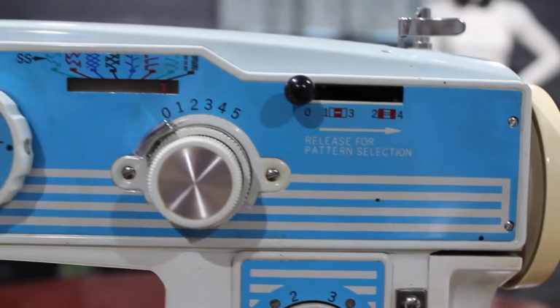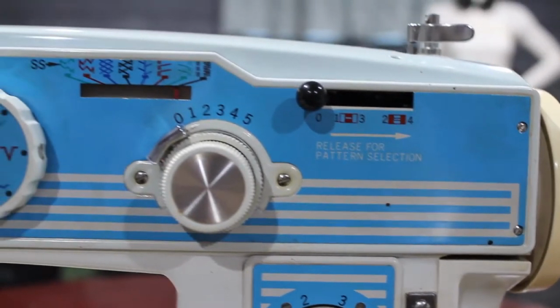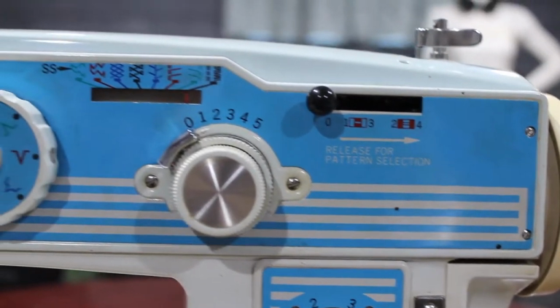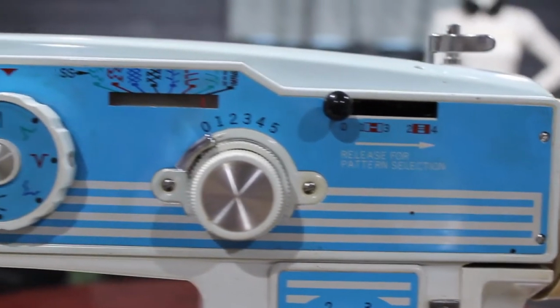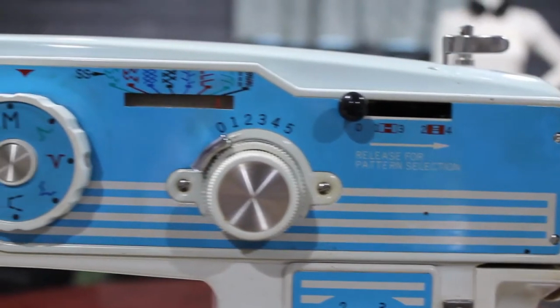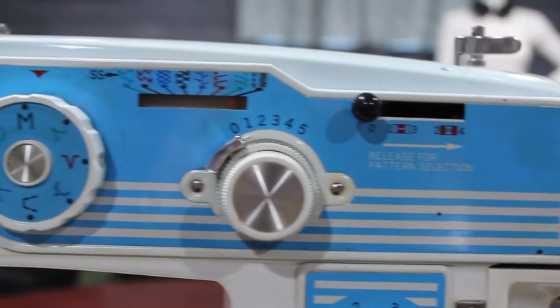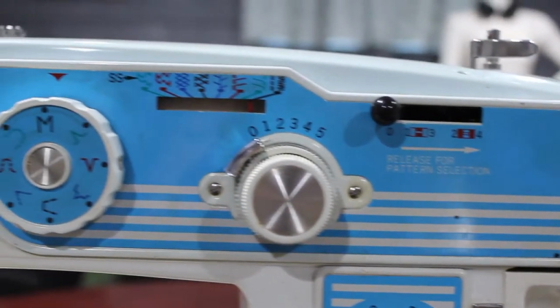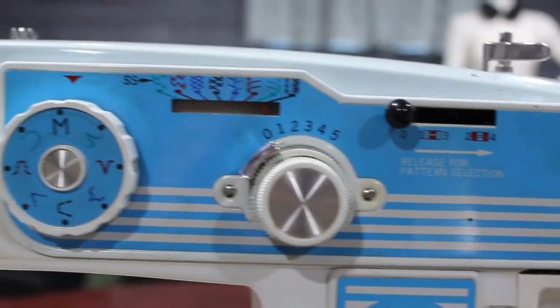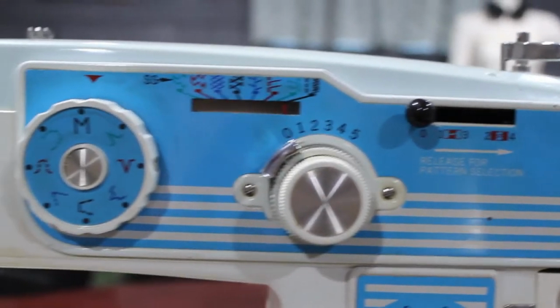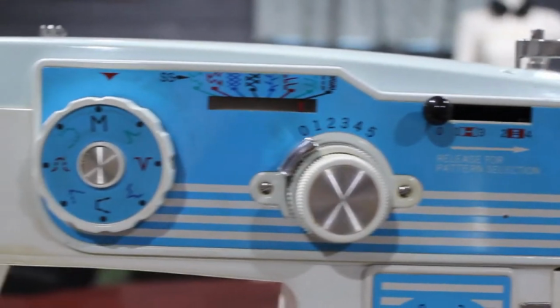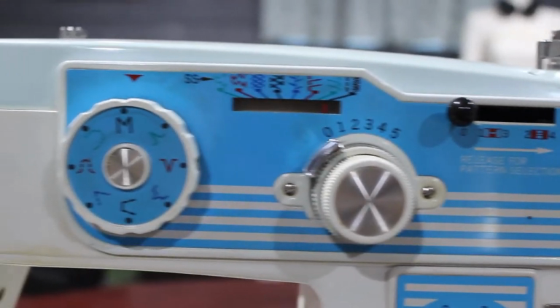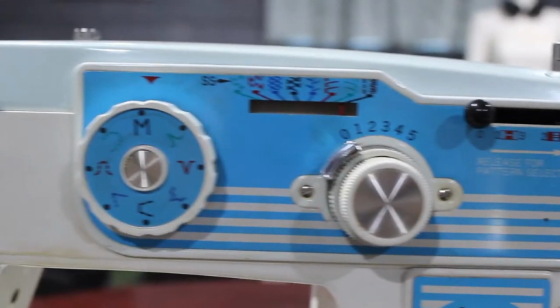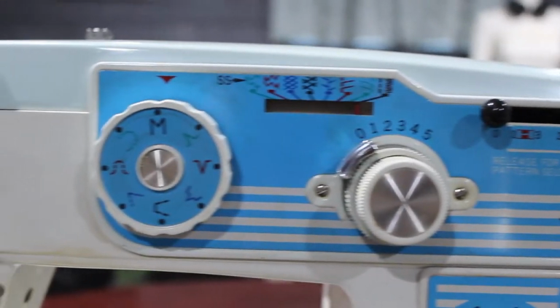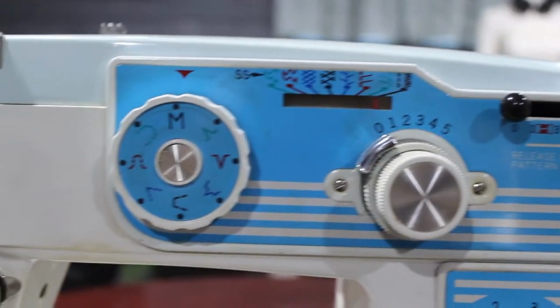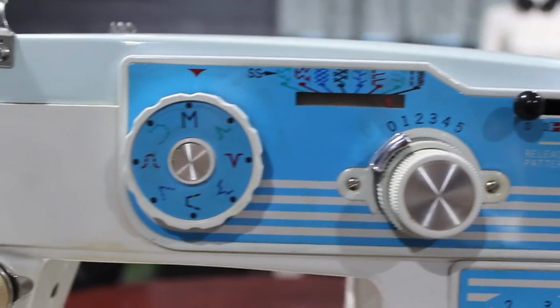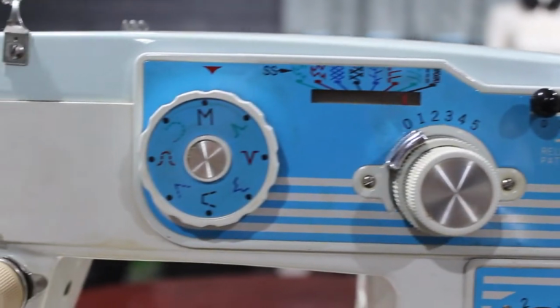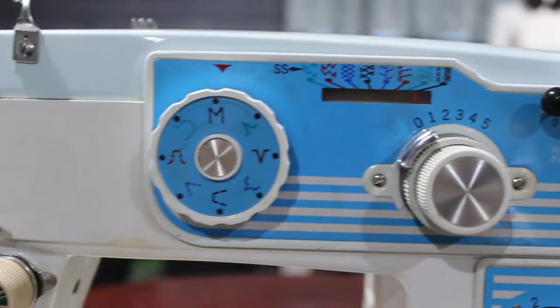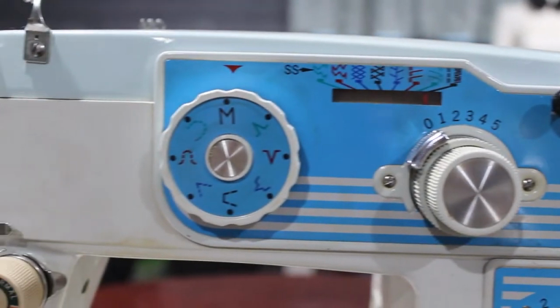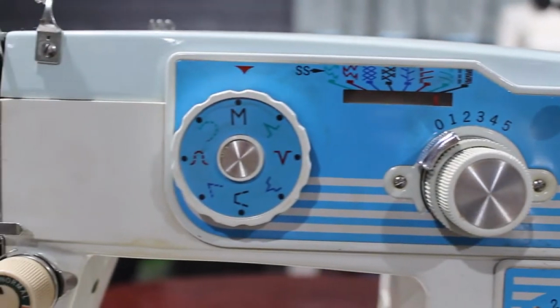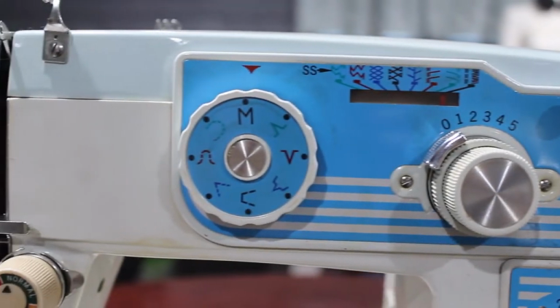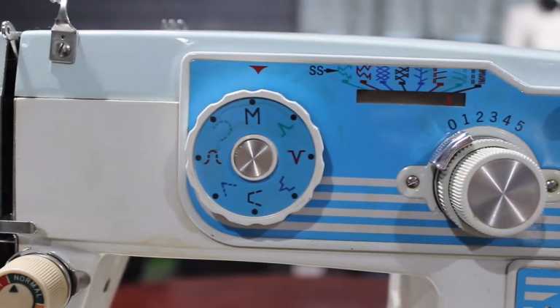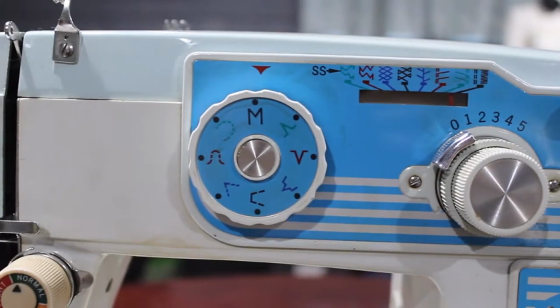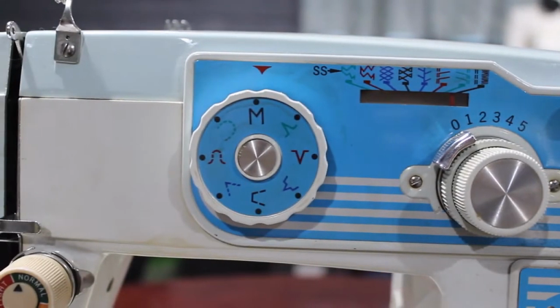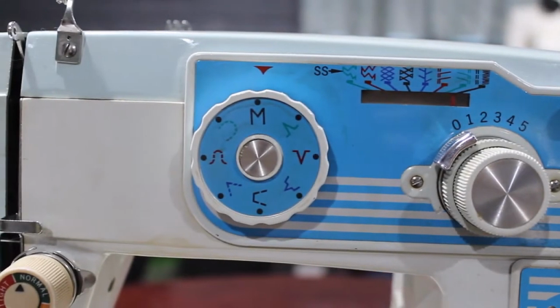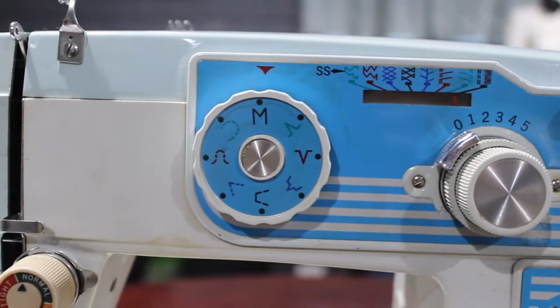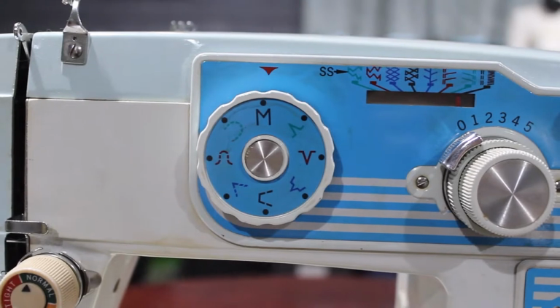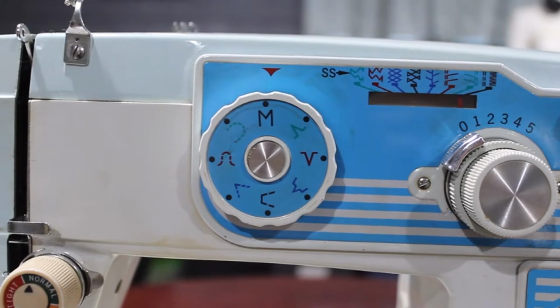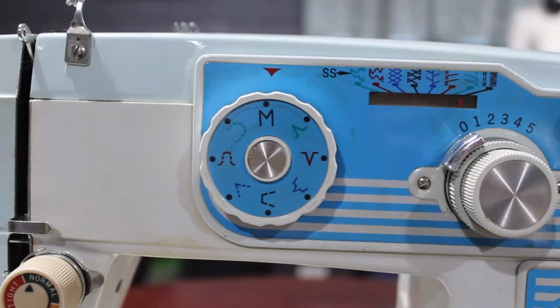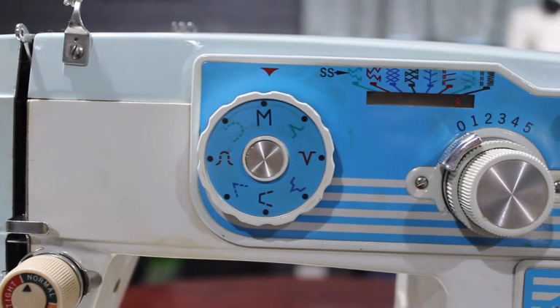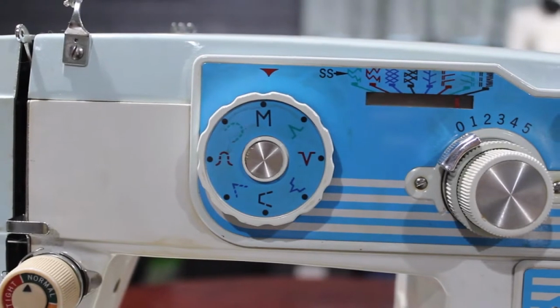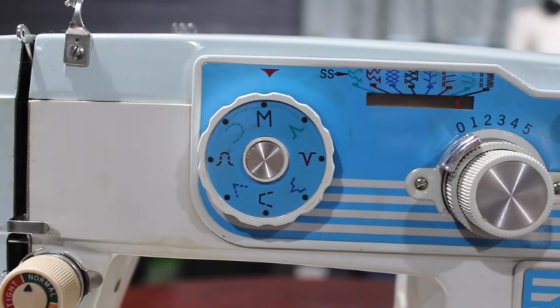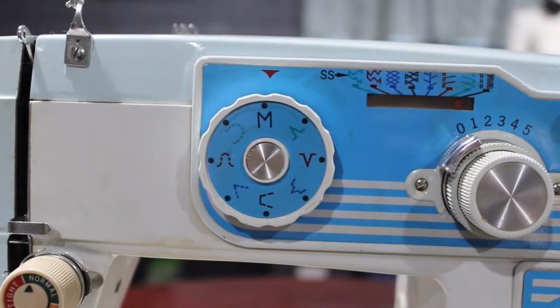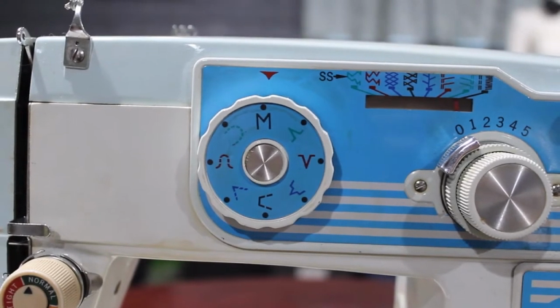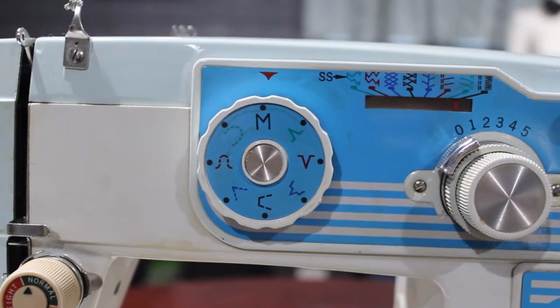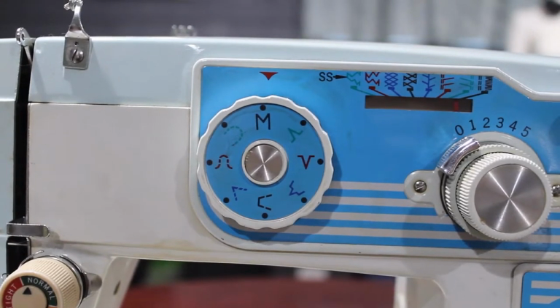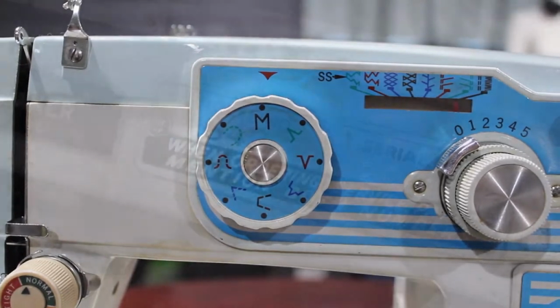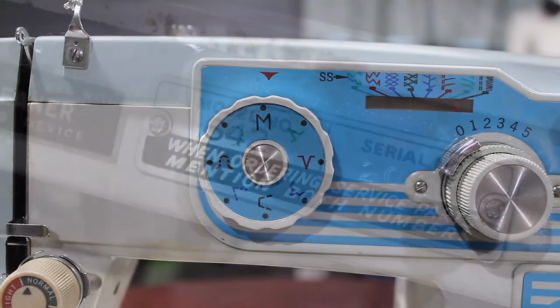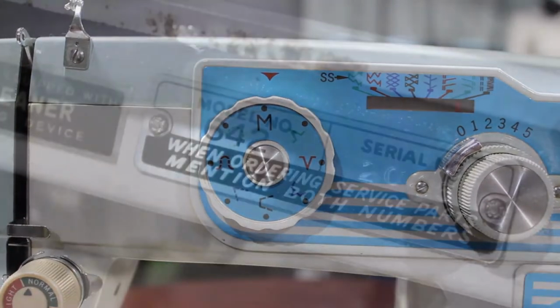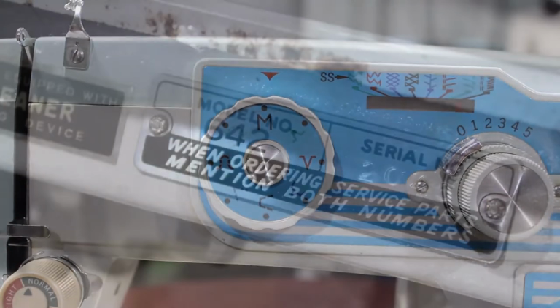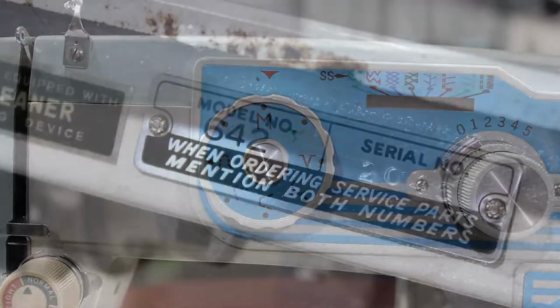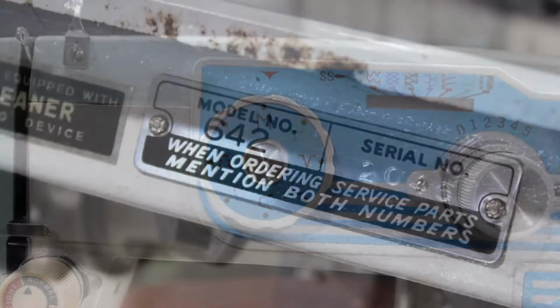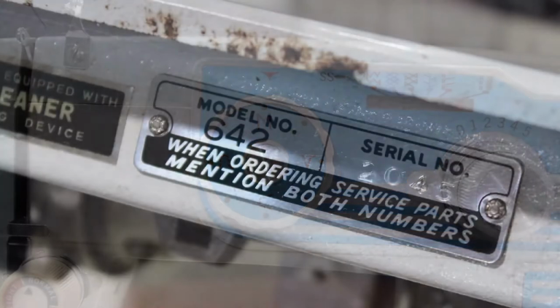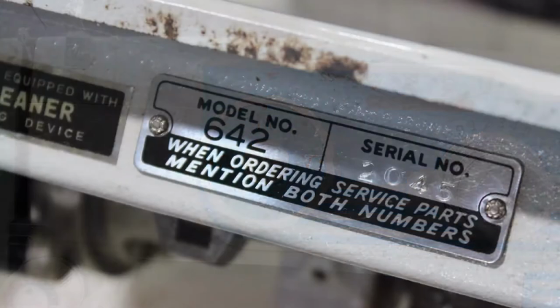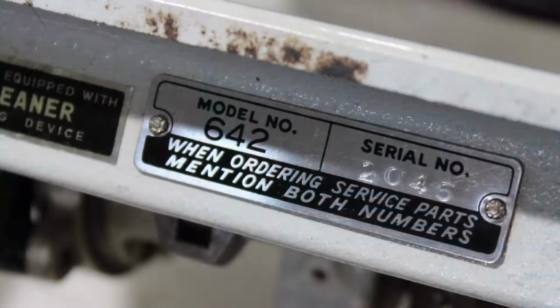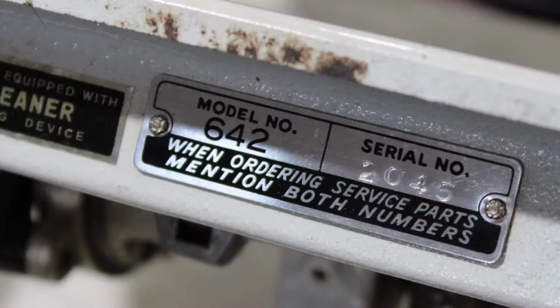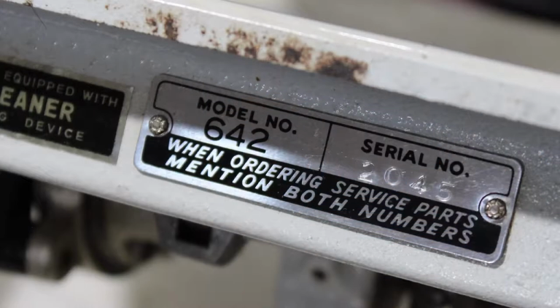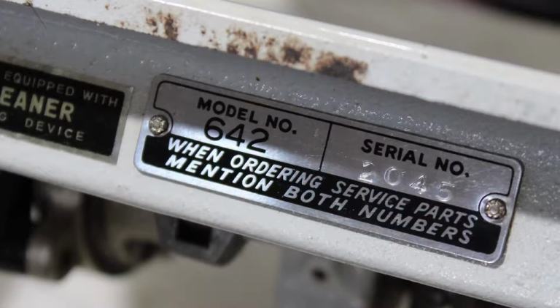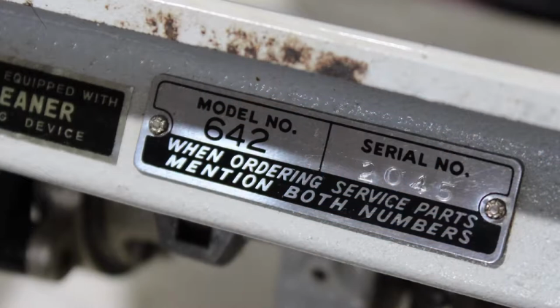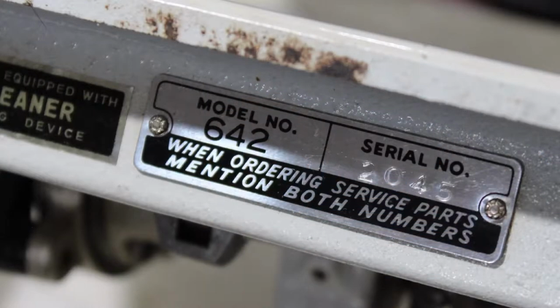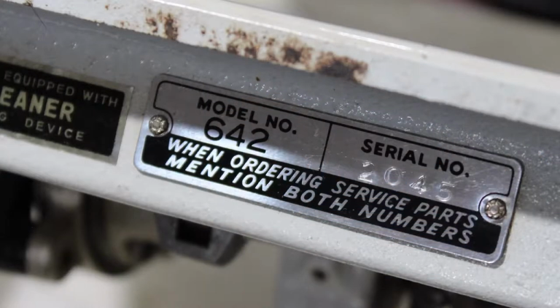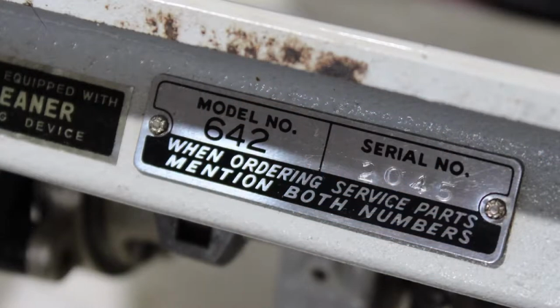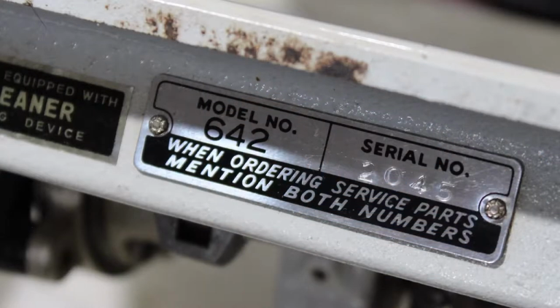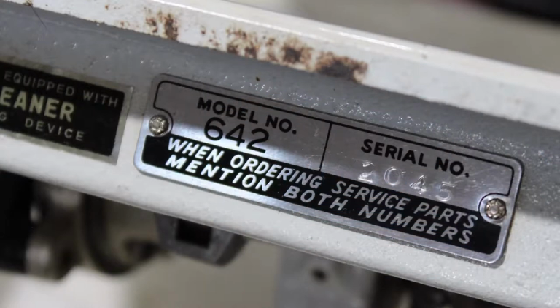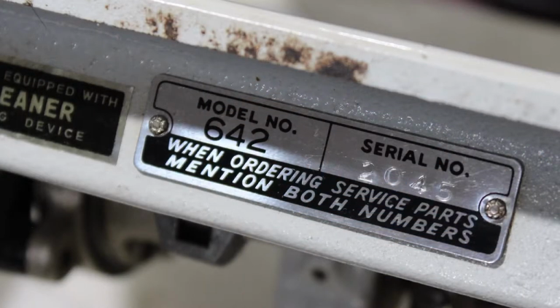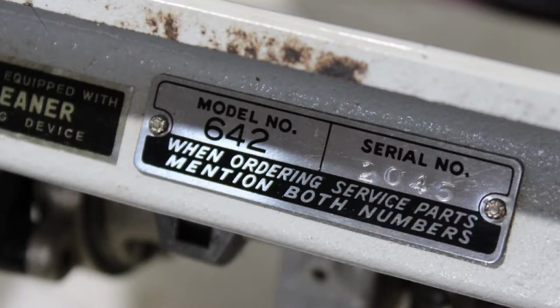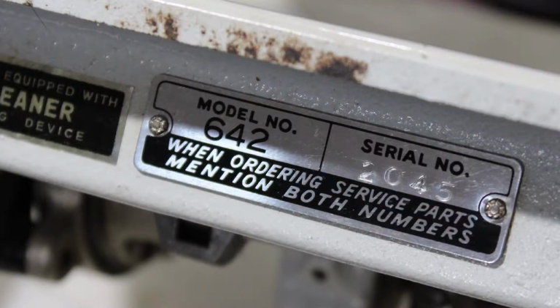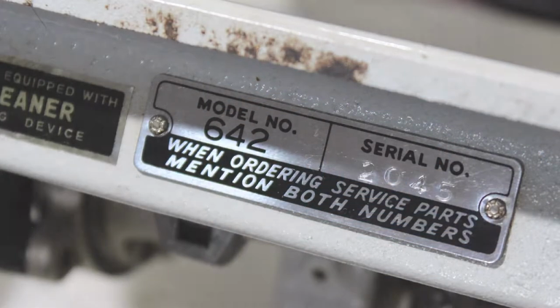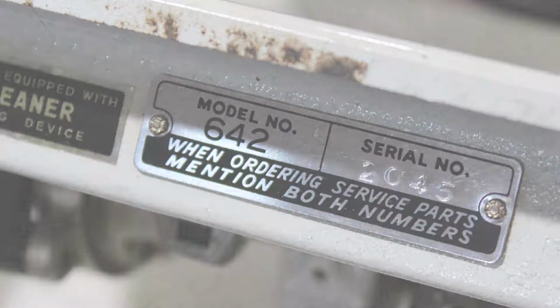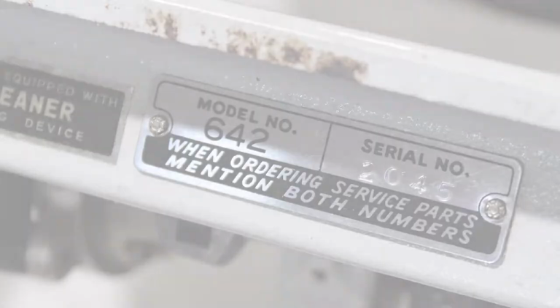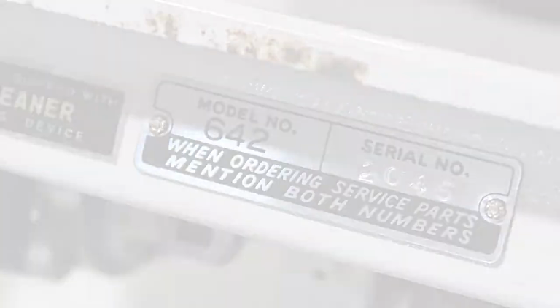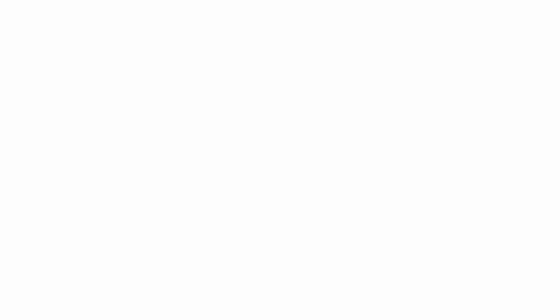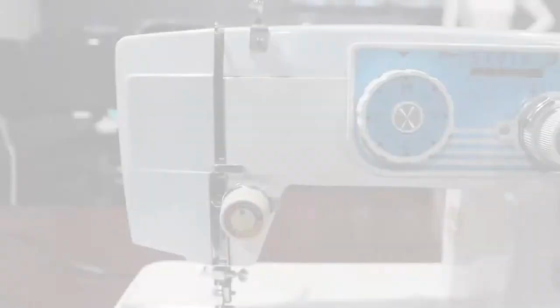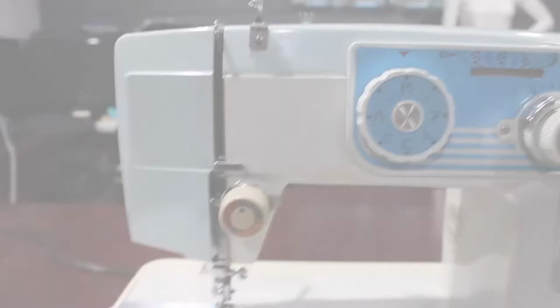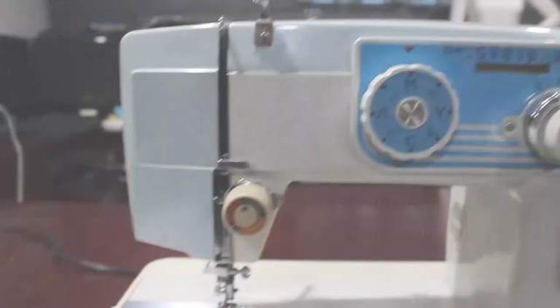I did some digging around the internet, but I couldn't find a copy of the user manual anywhere. It came down to trial and error to figure this machine out.